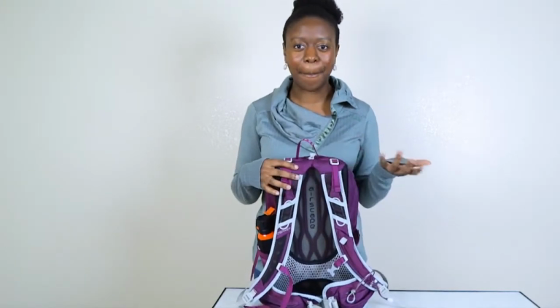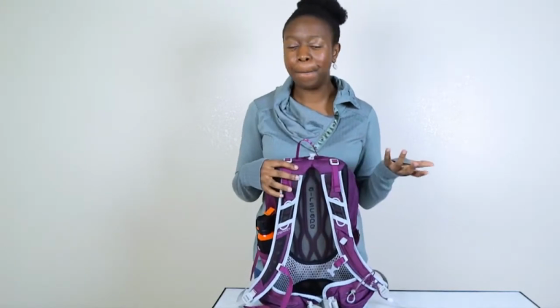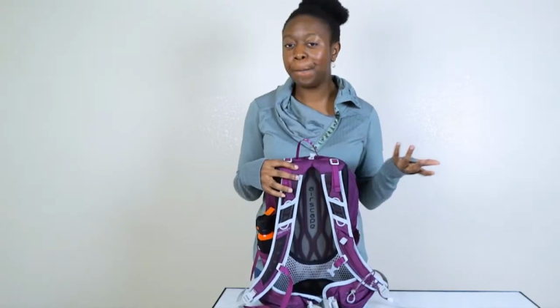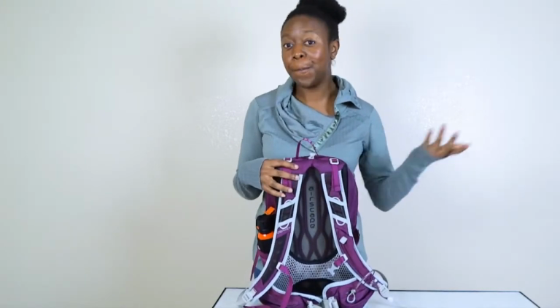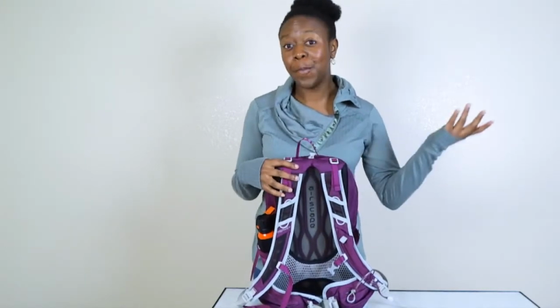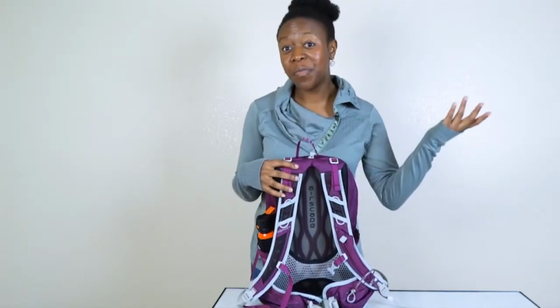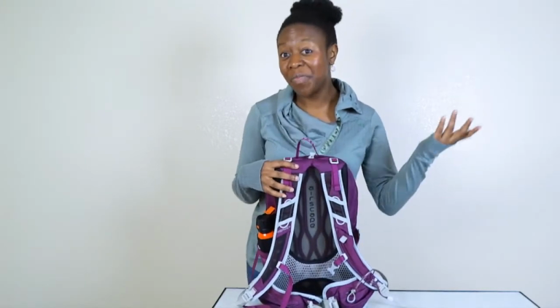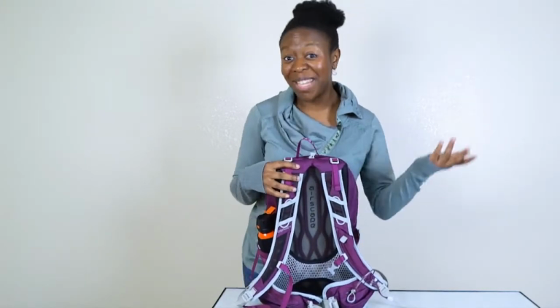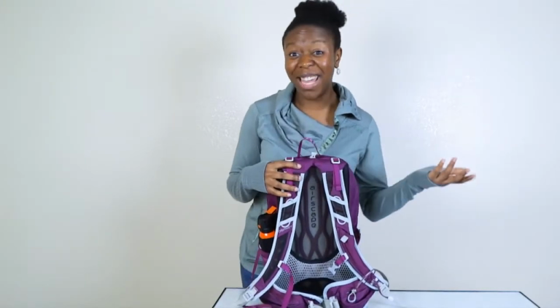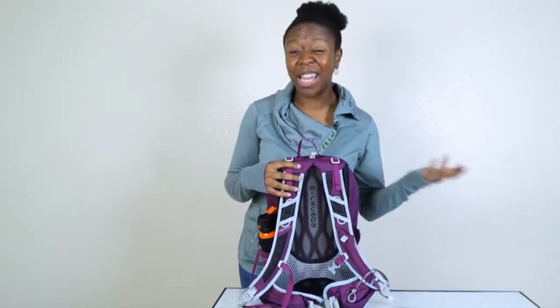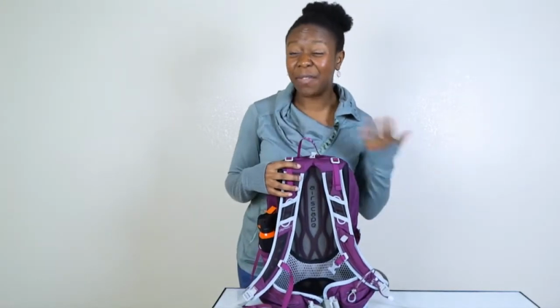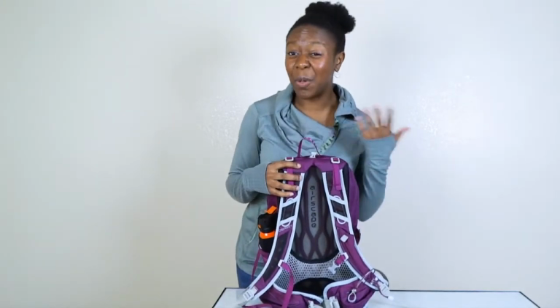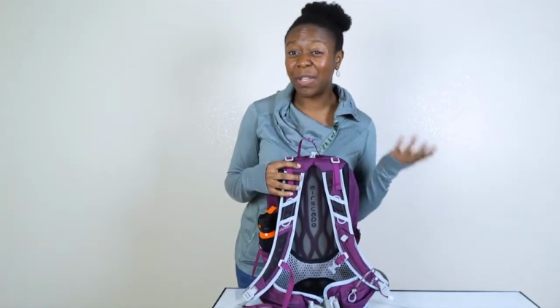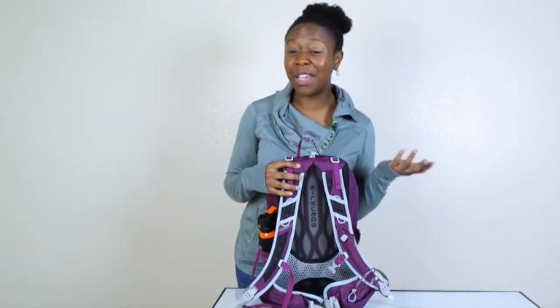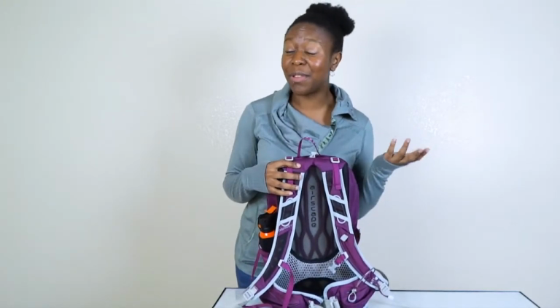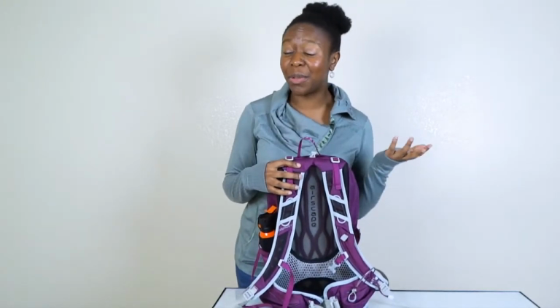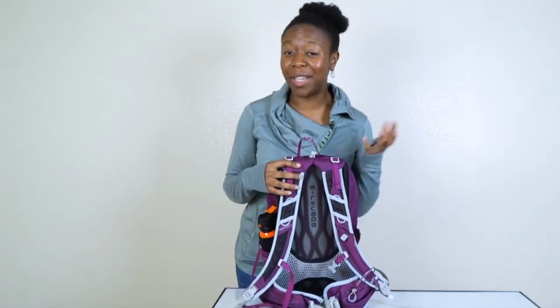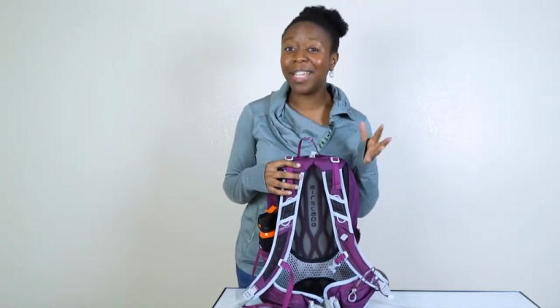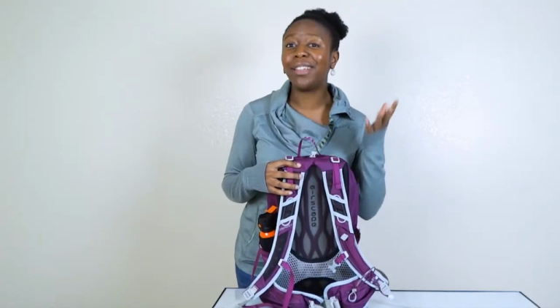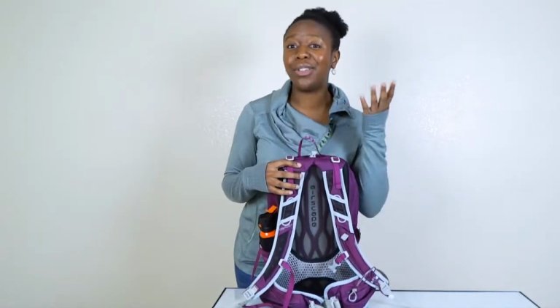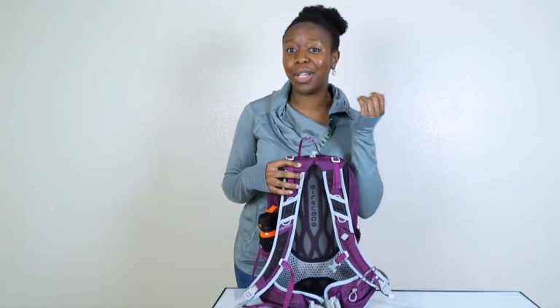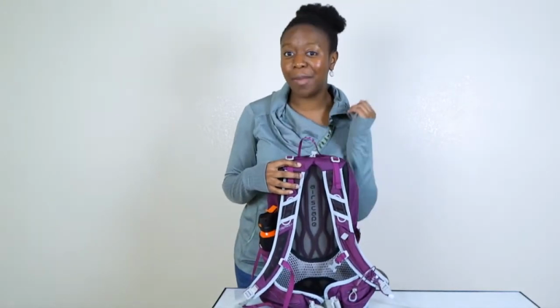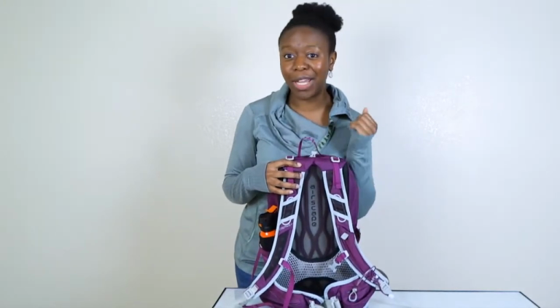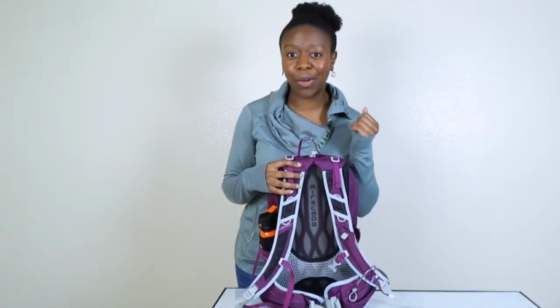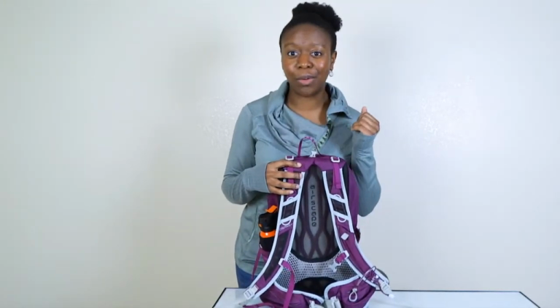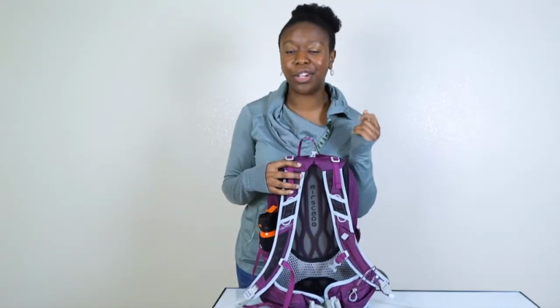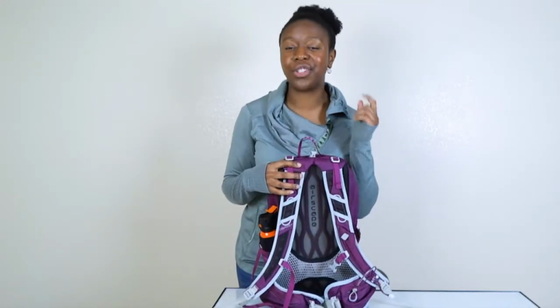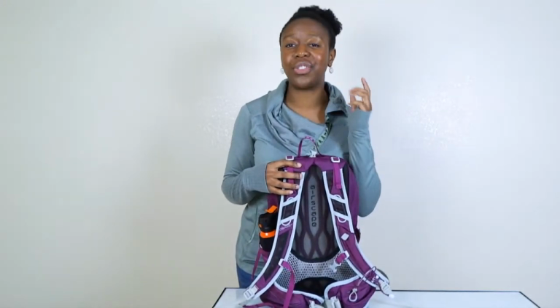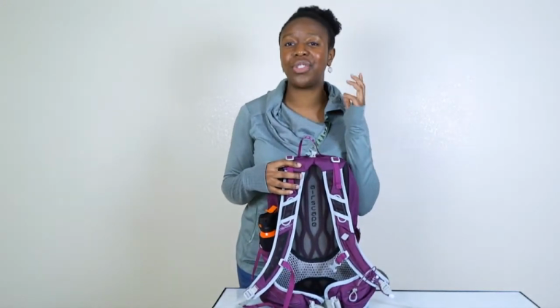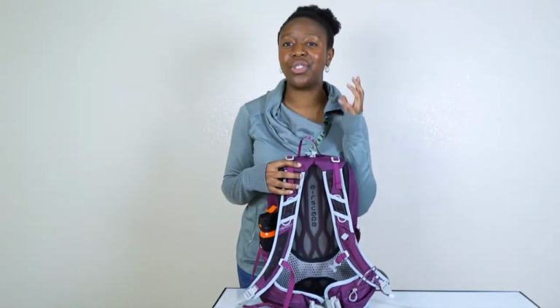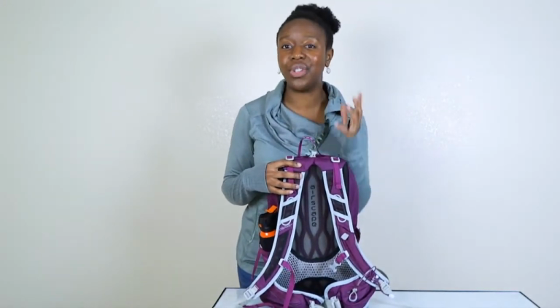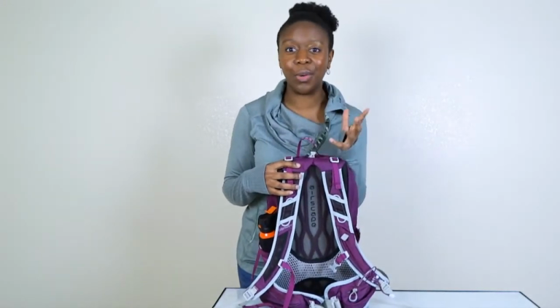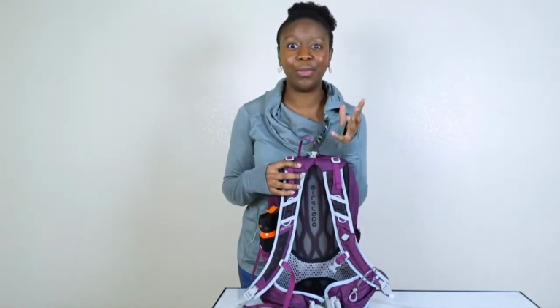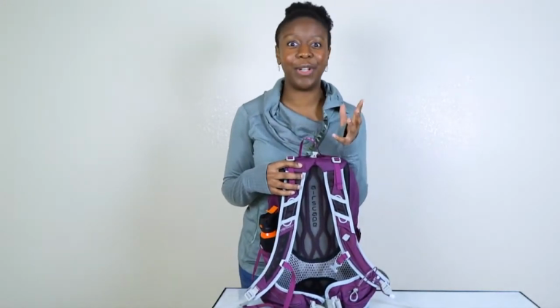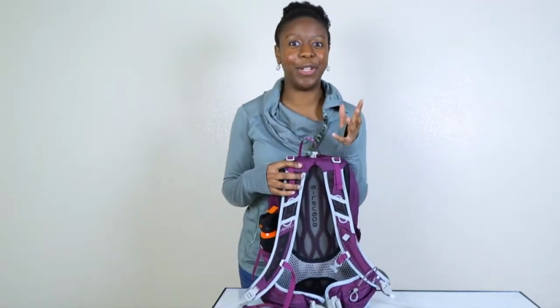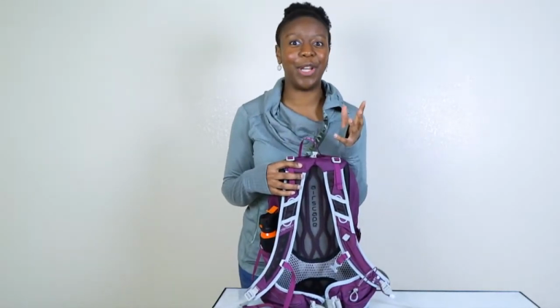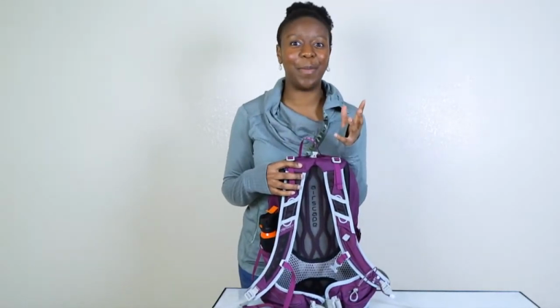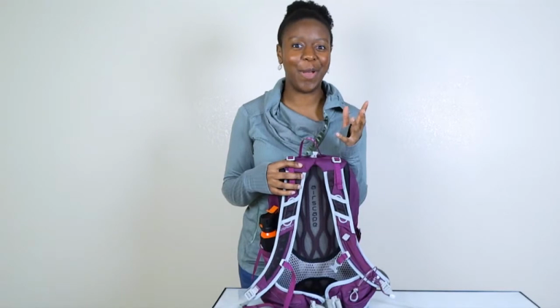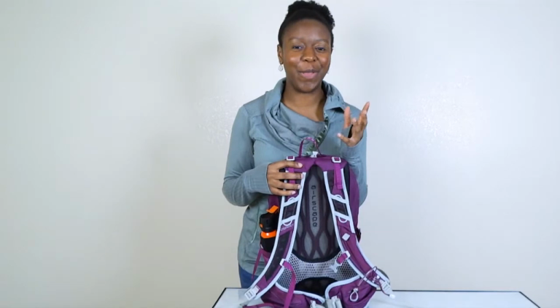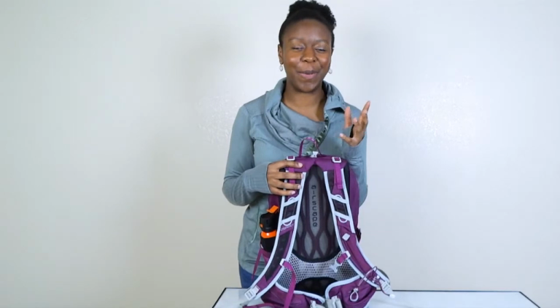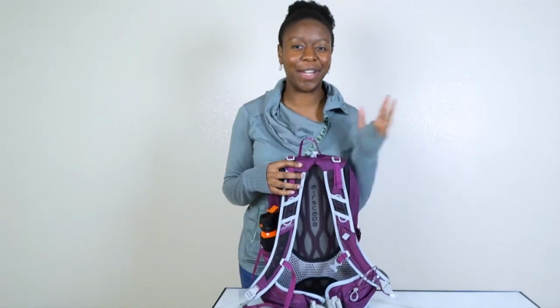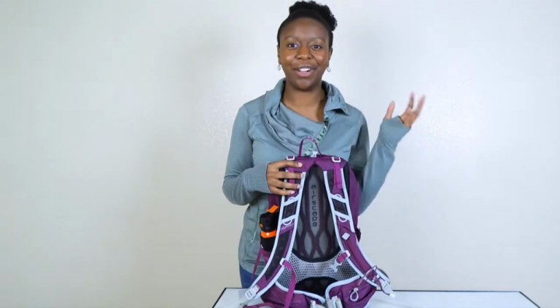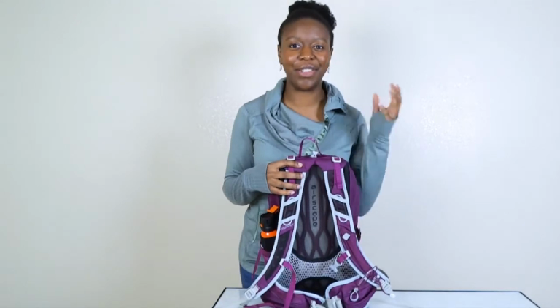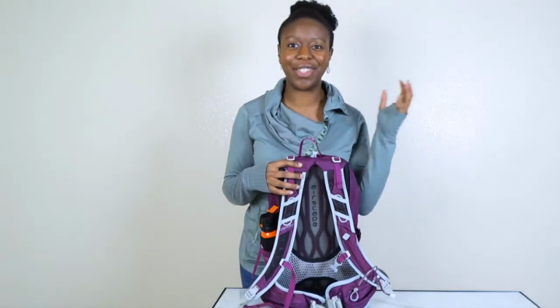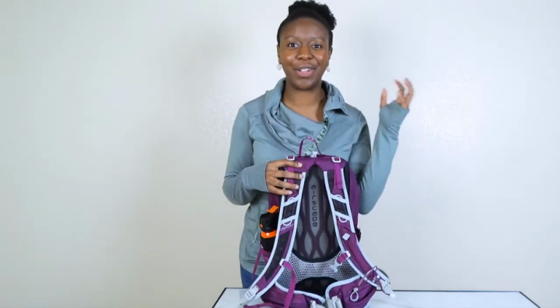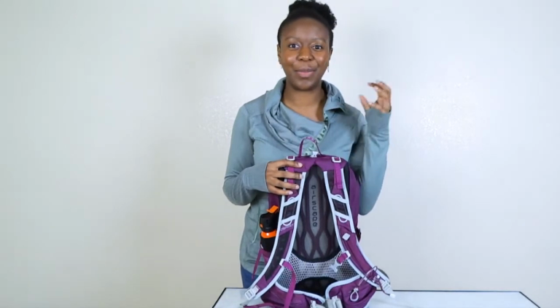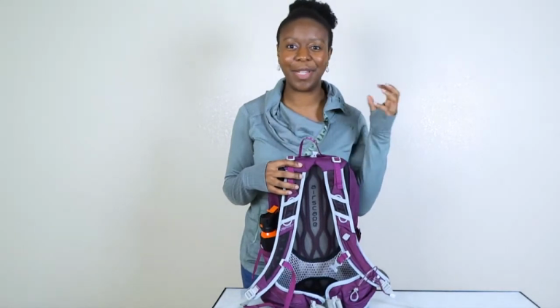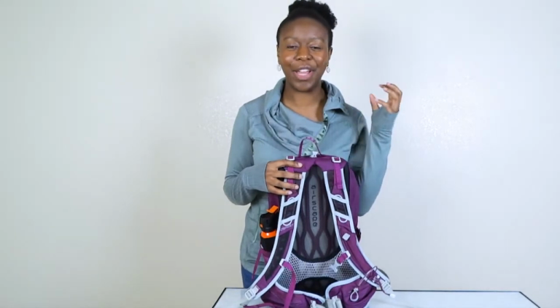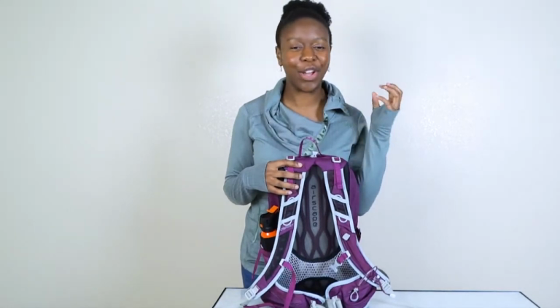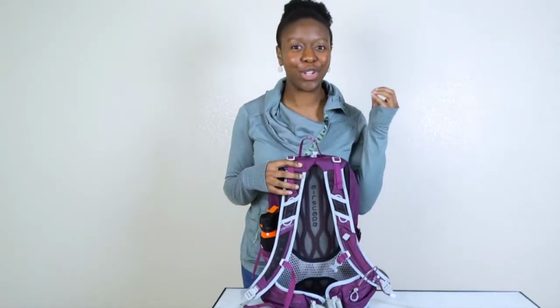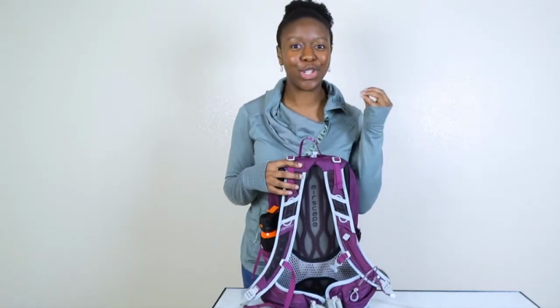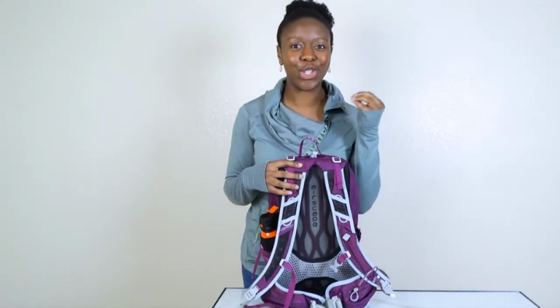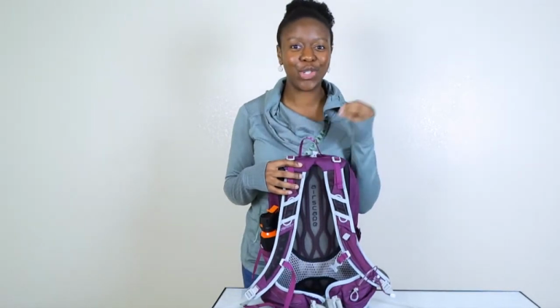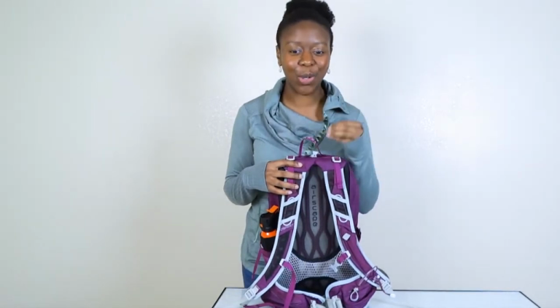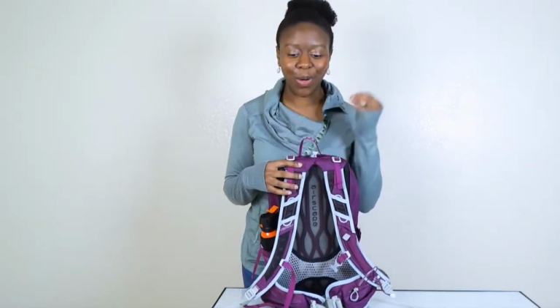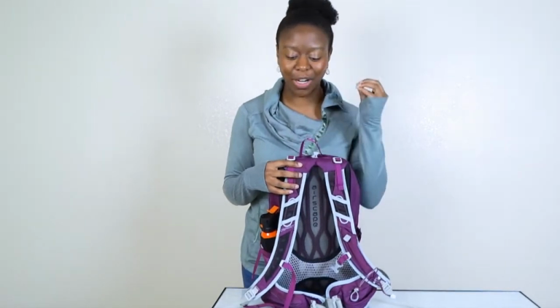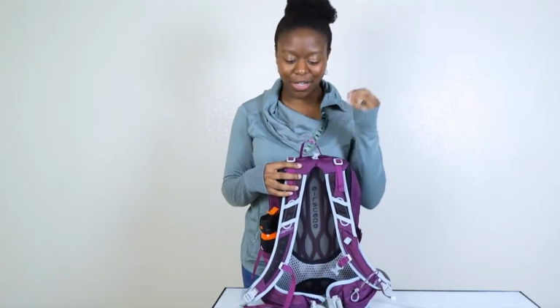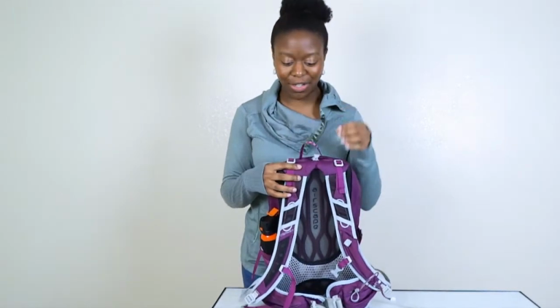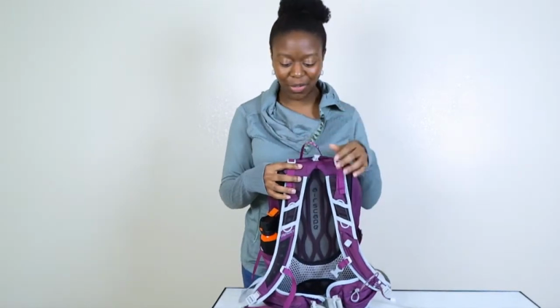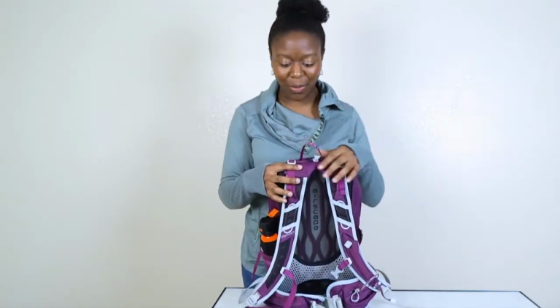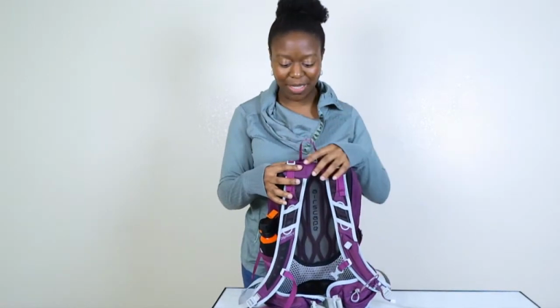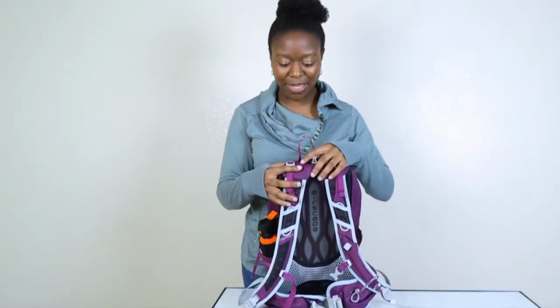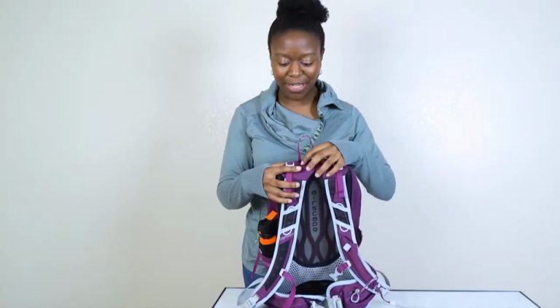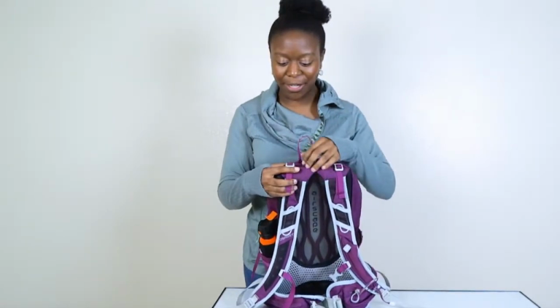Now that I have a 2 liter, I'll be using that in here. But if you only have a 3 liter, you can make it work — just don't fill it up all the way or else it'll be too hard to squeeze in.